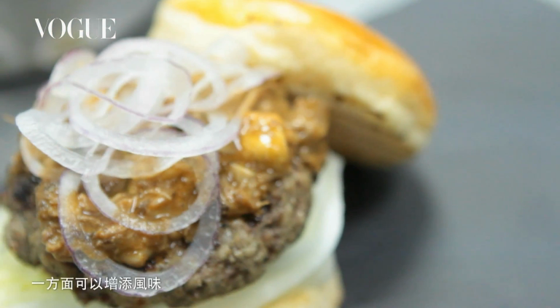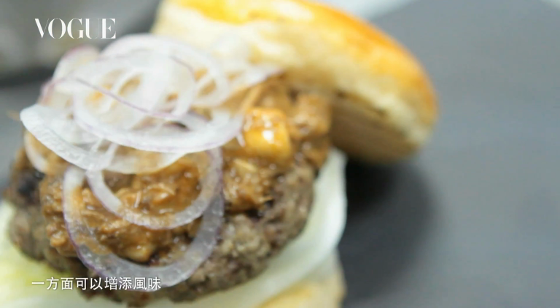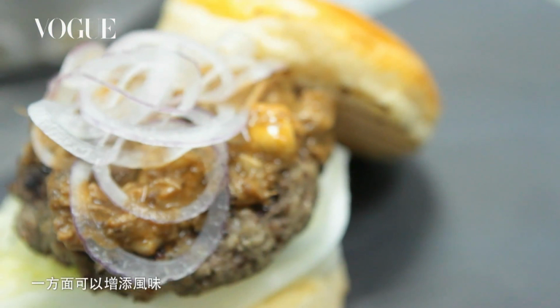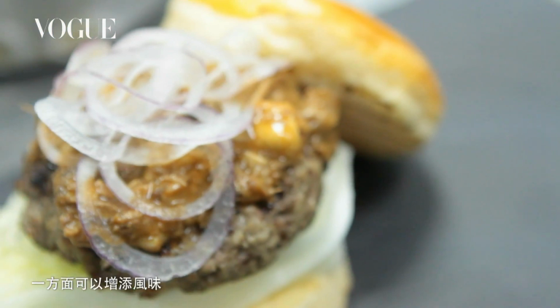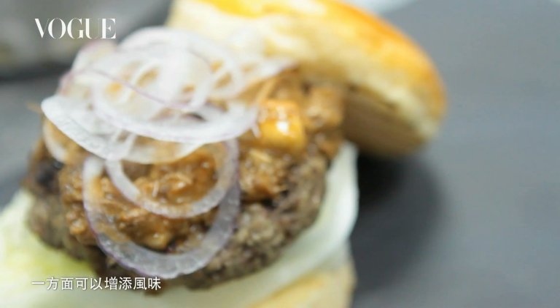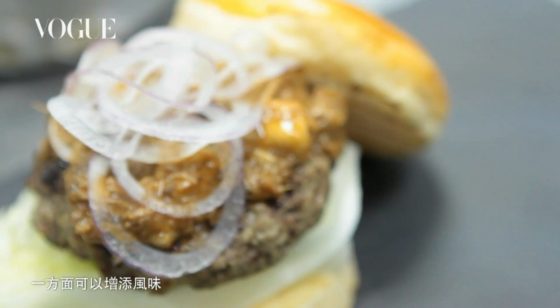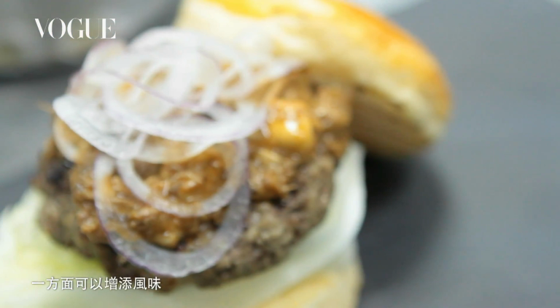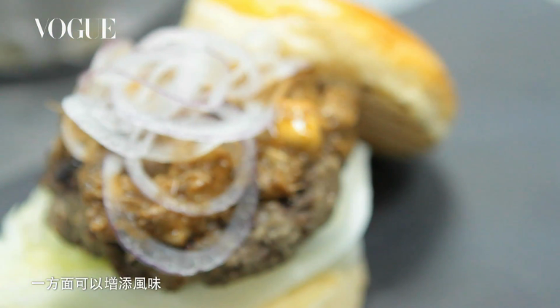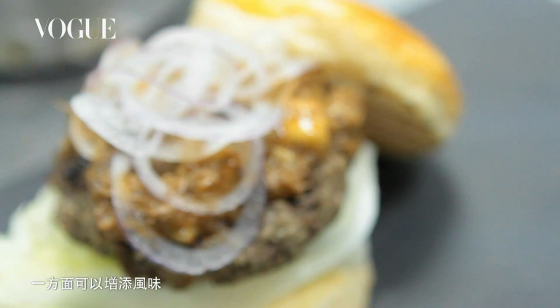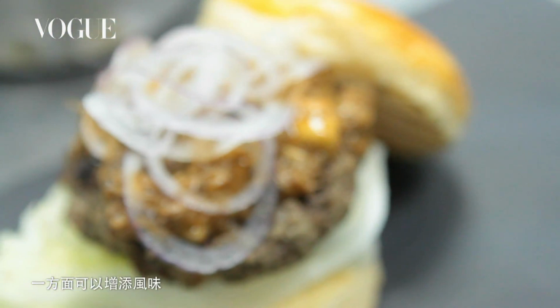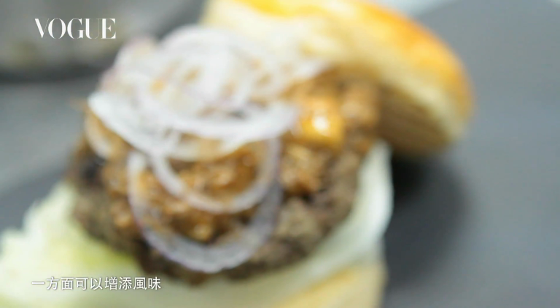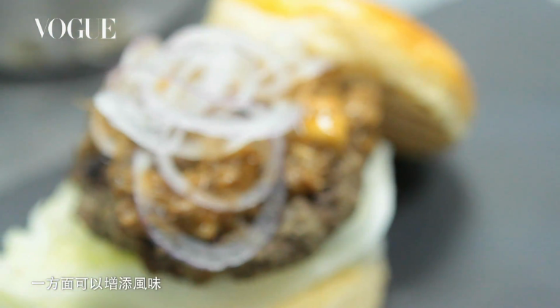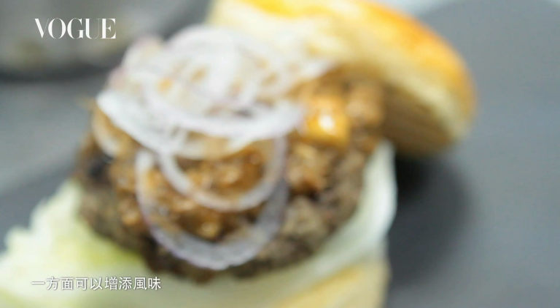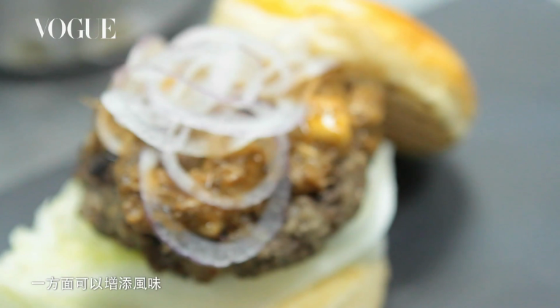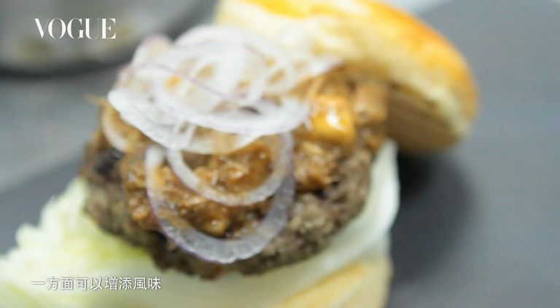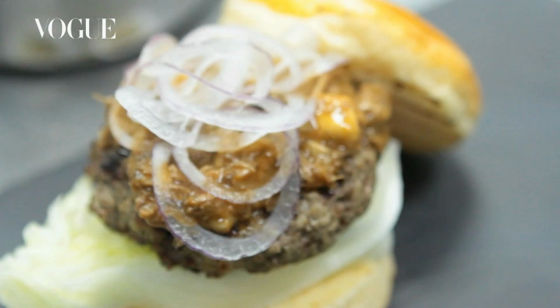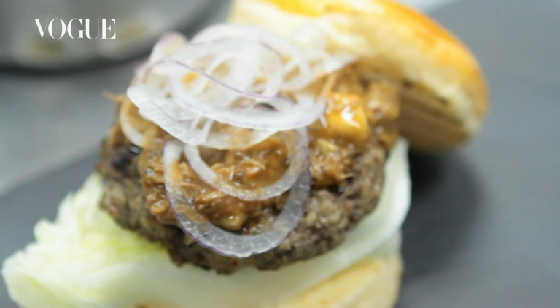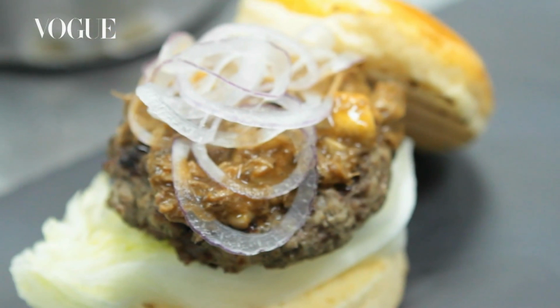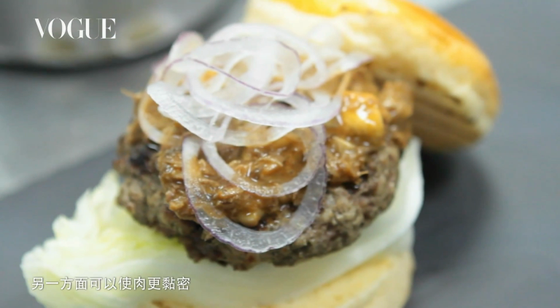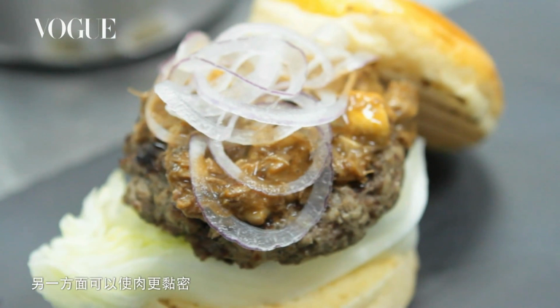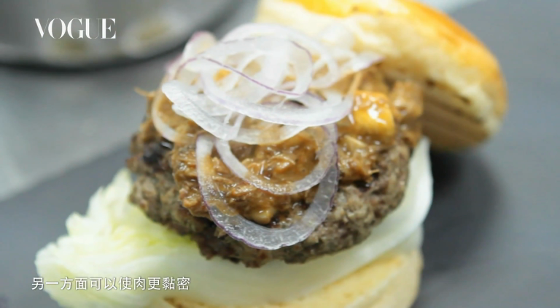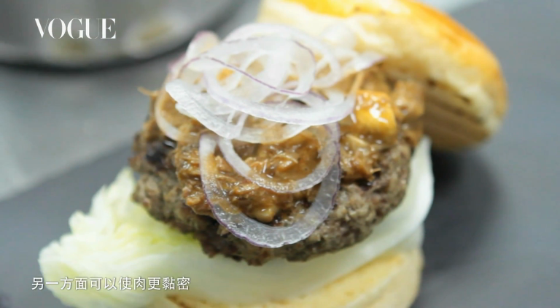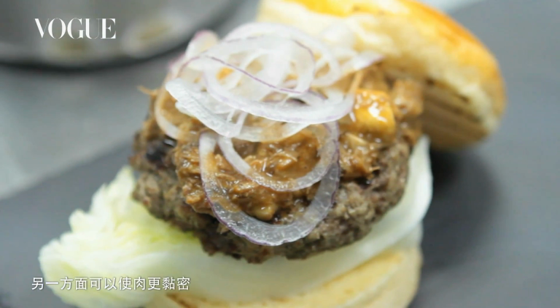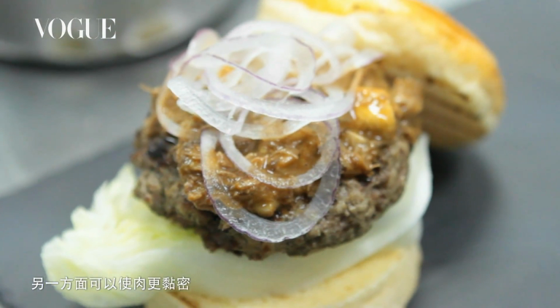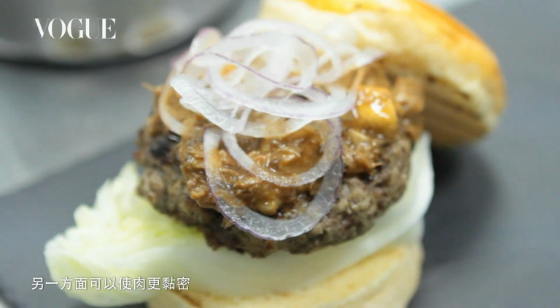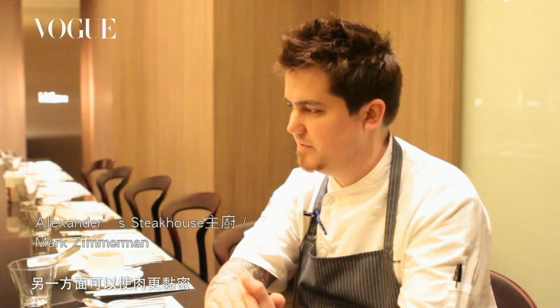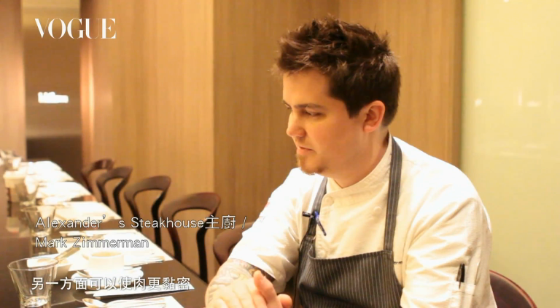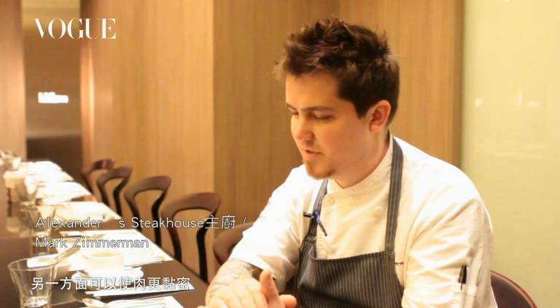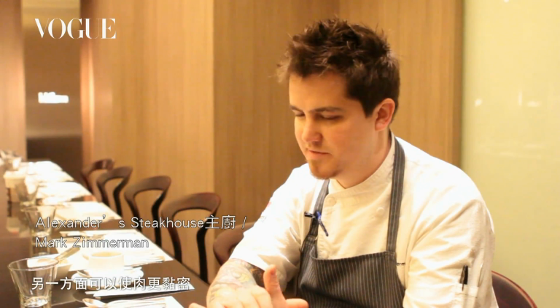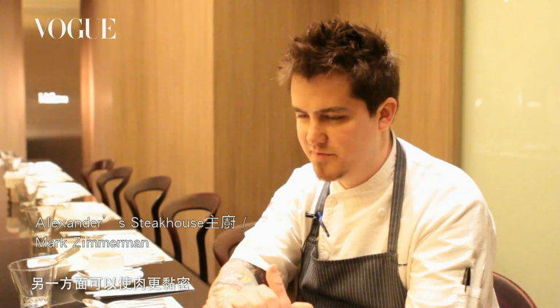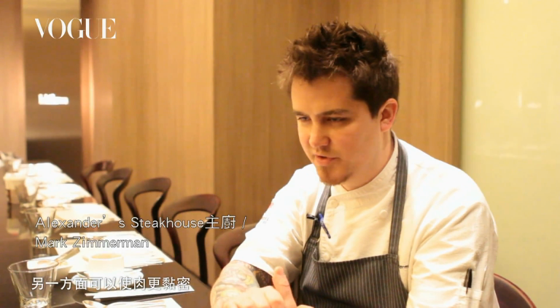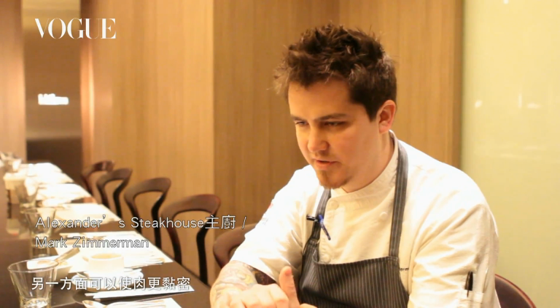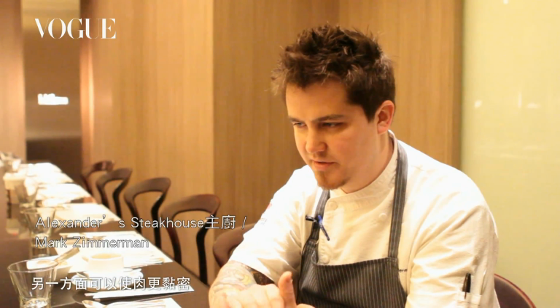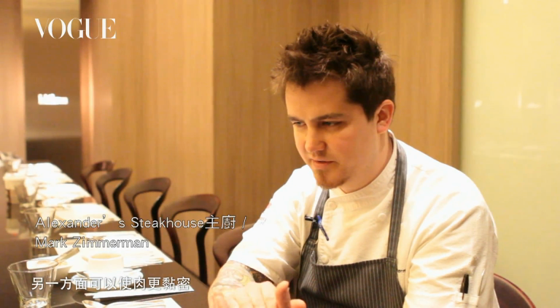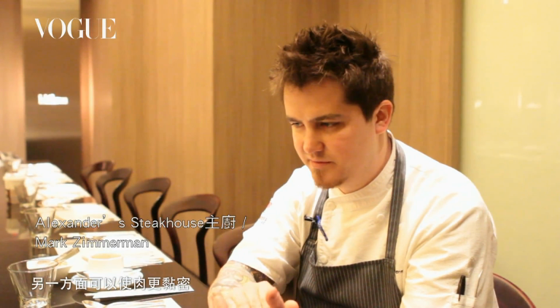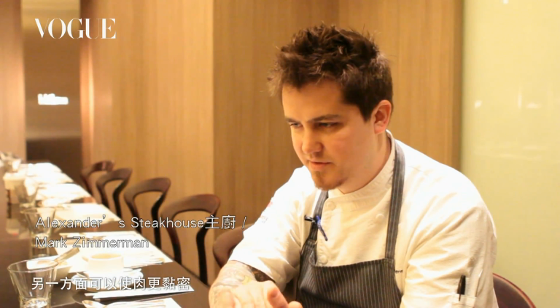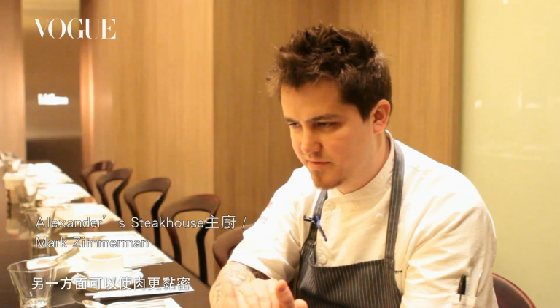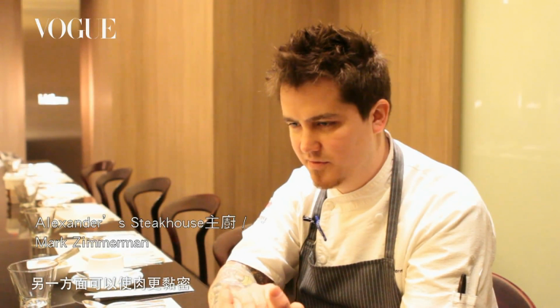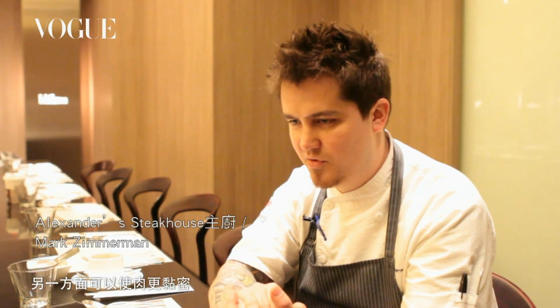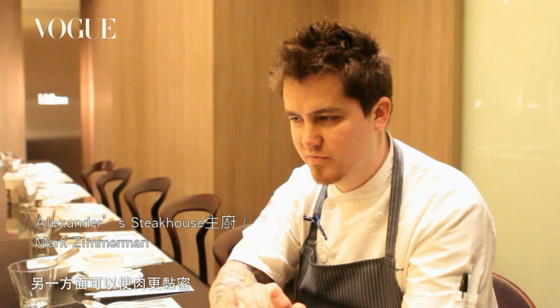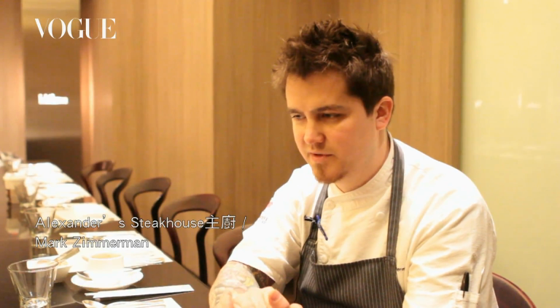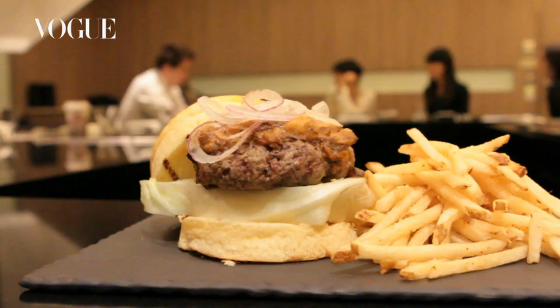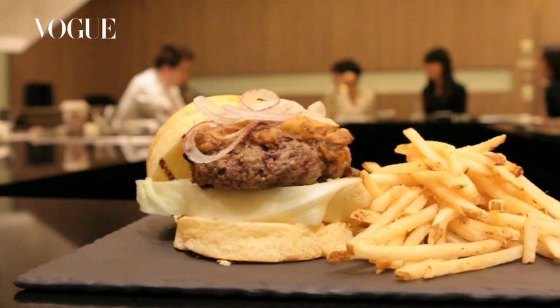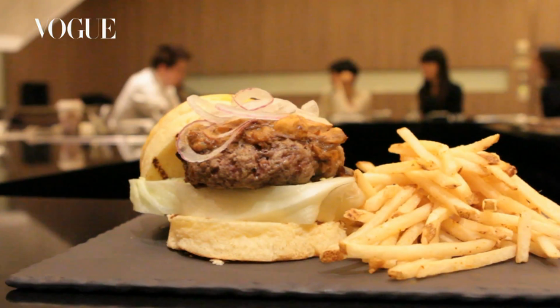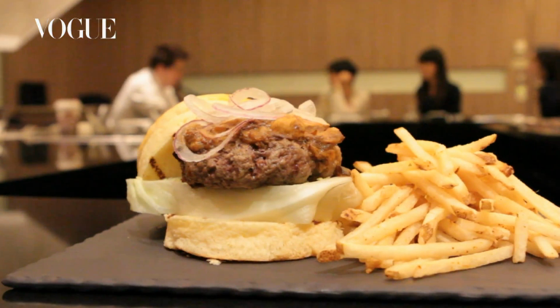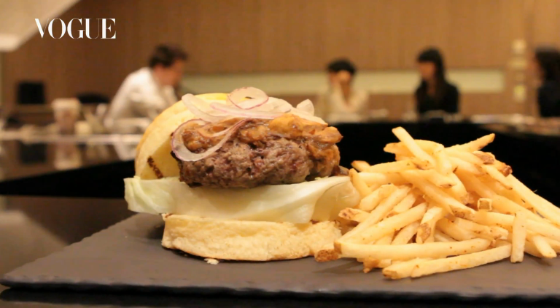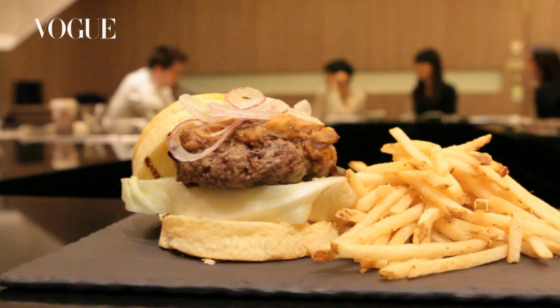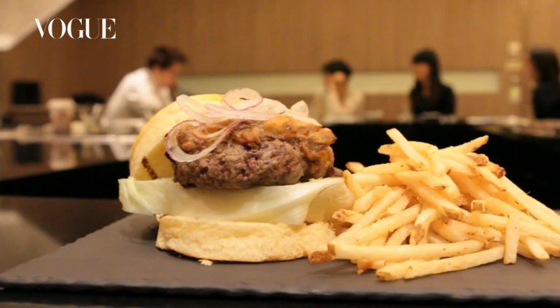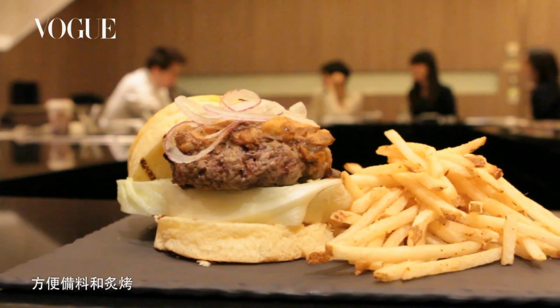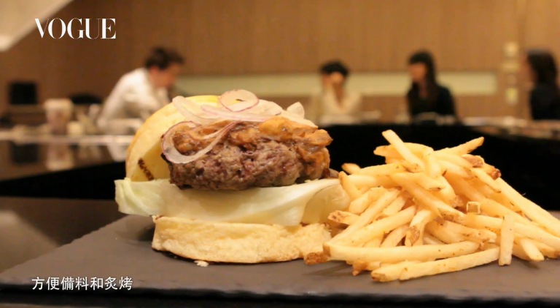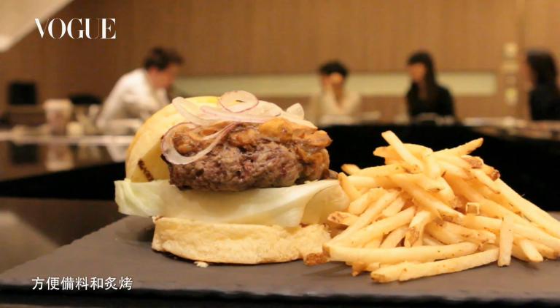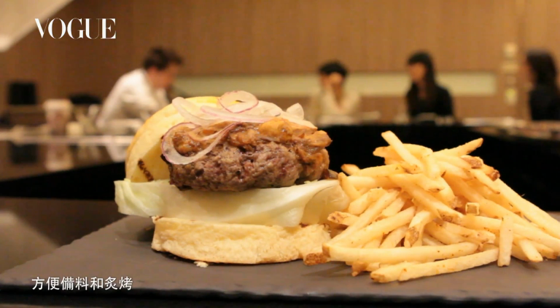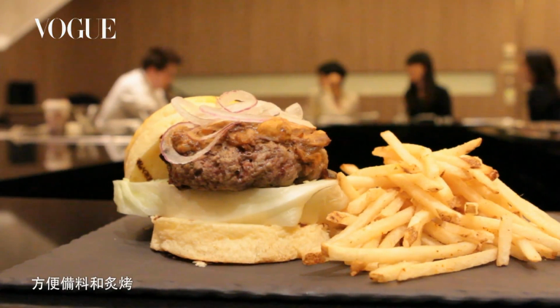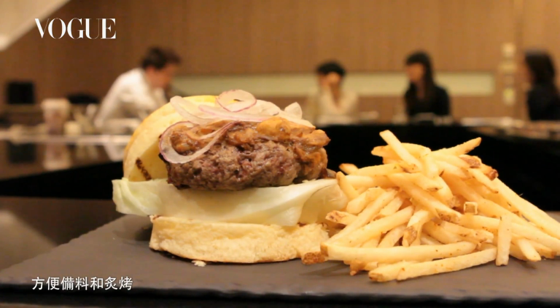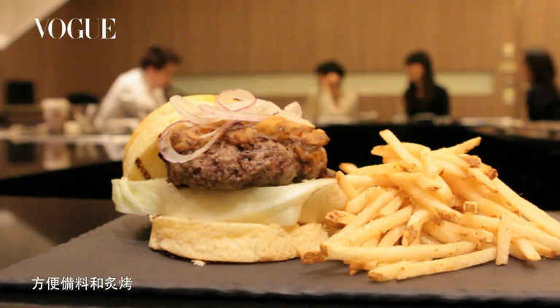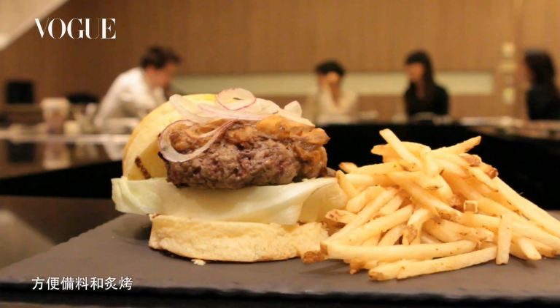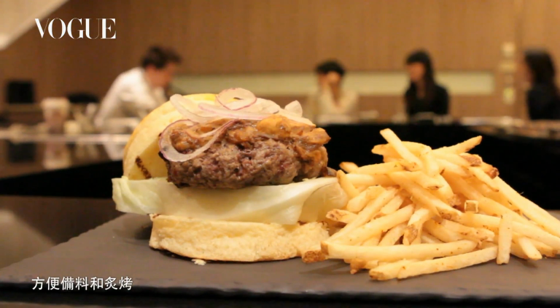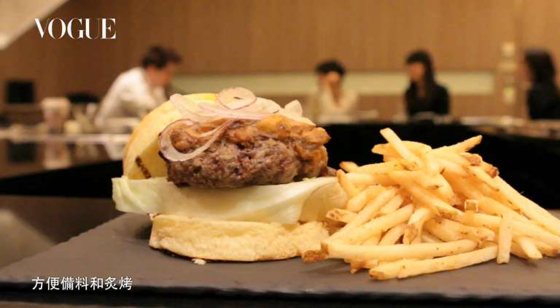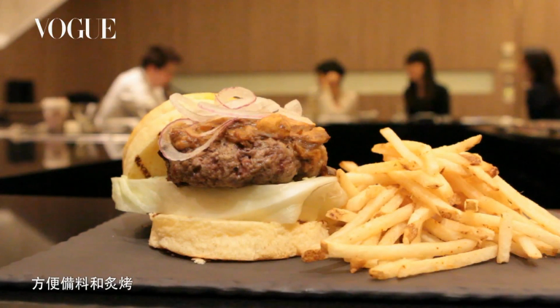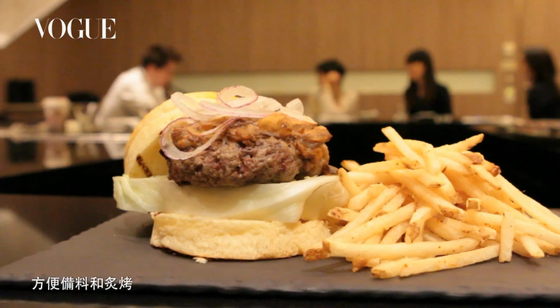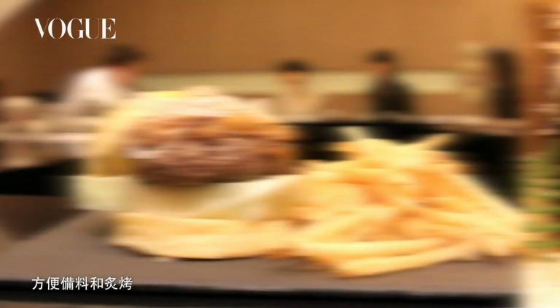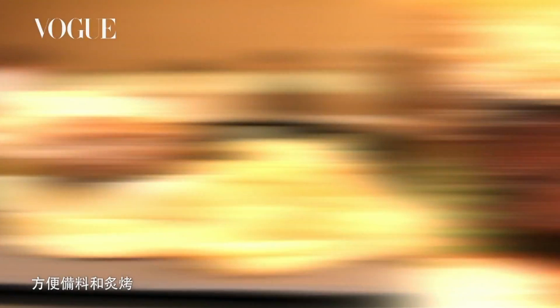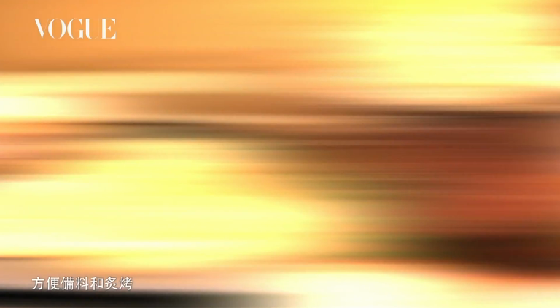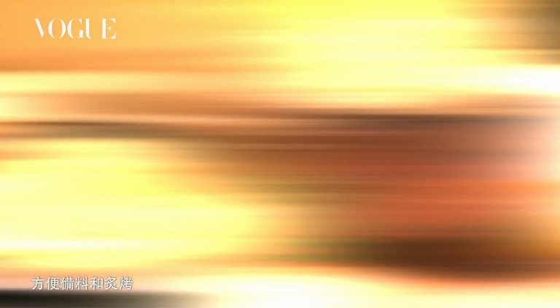There's two things: it adds flavor, number one, and number two, it allows the burger to hold together when you make it and on the grill.